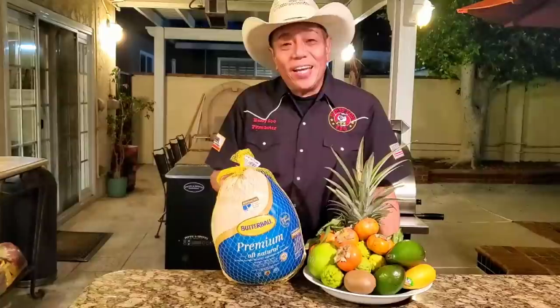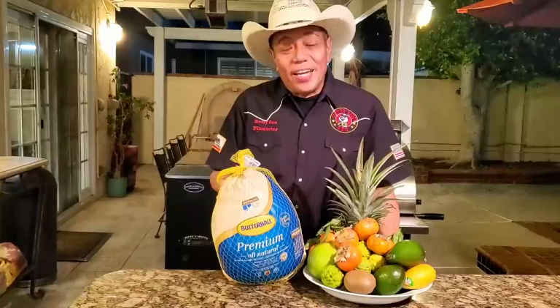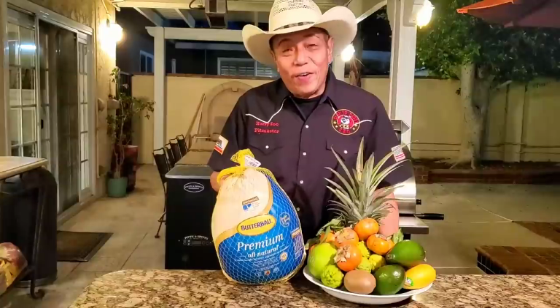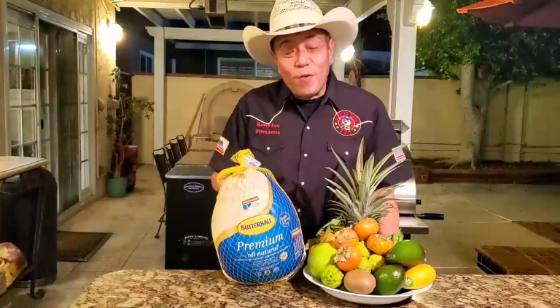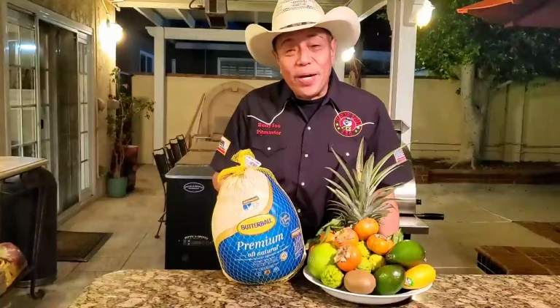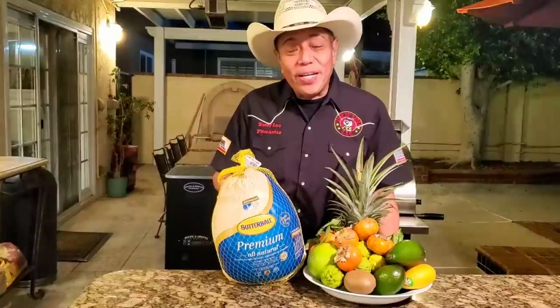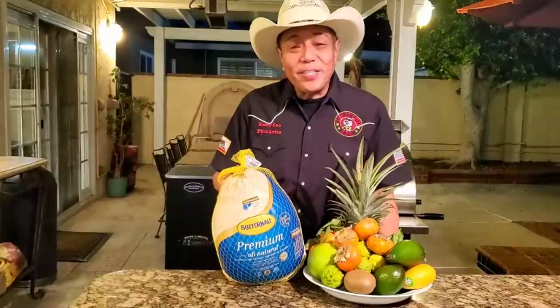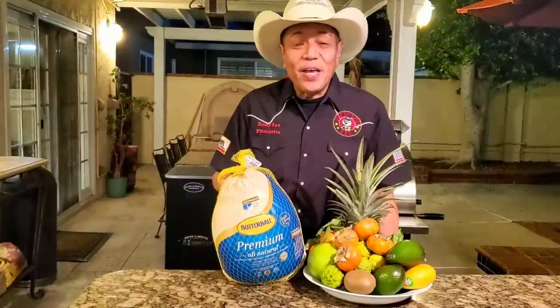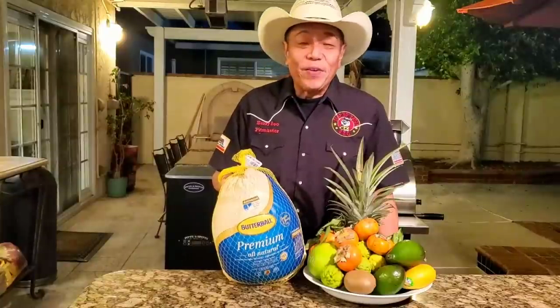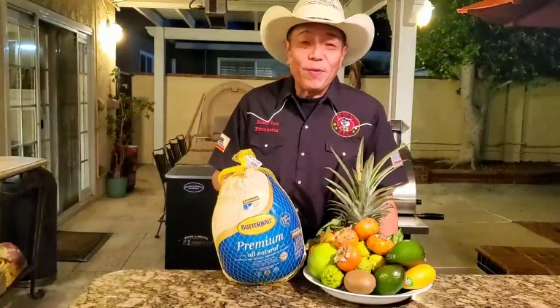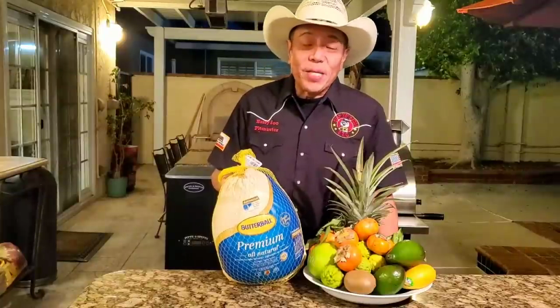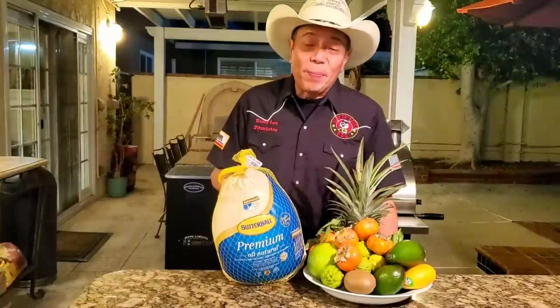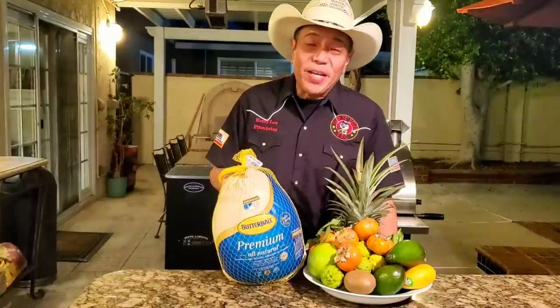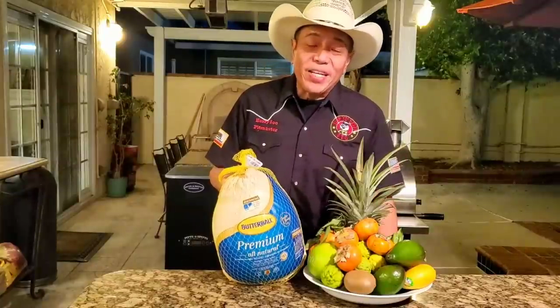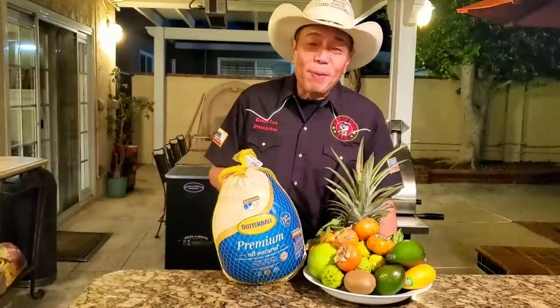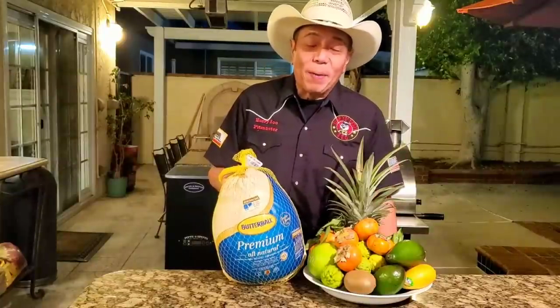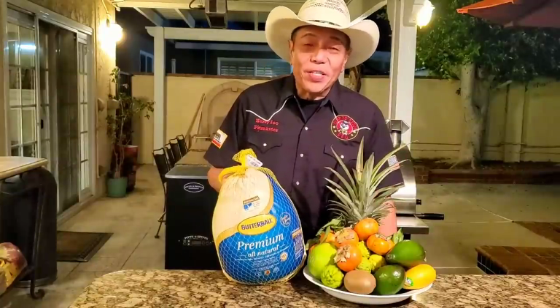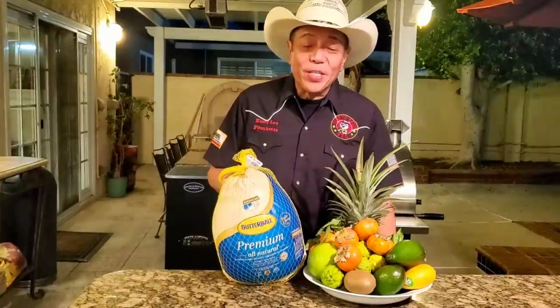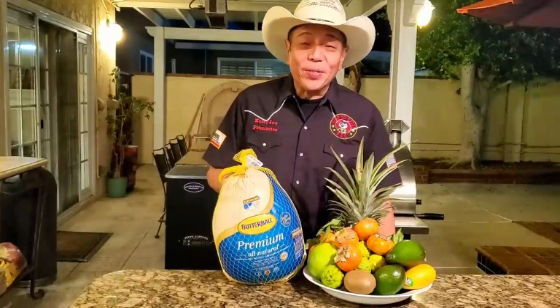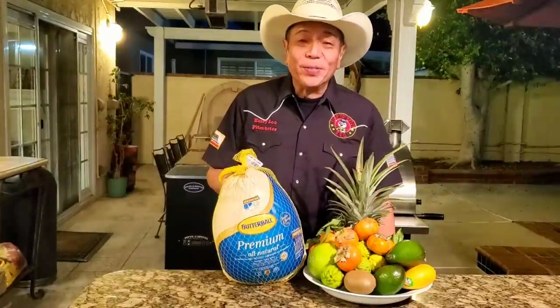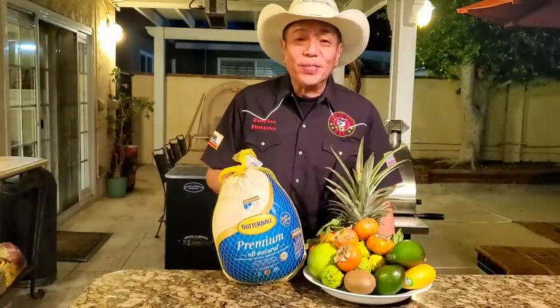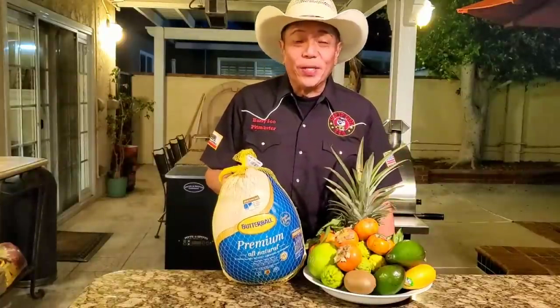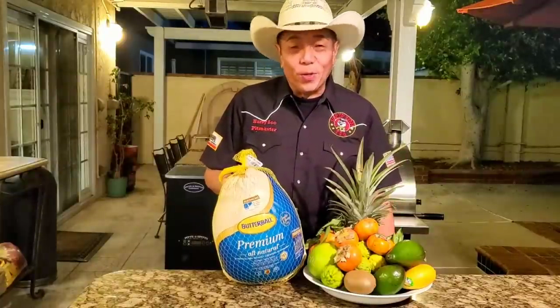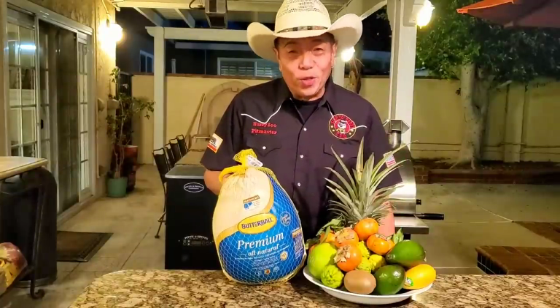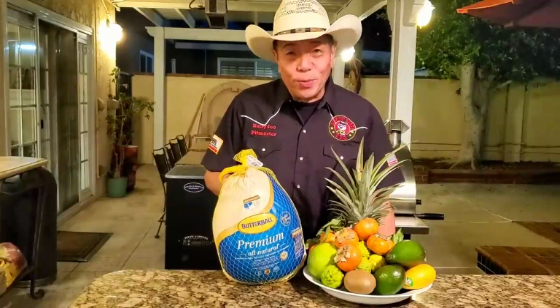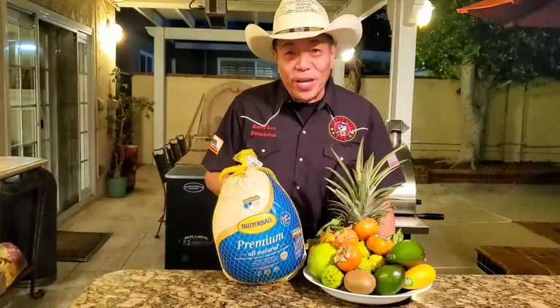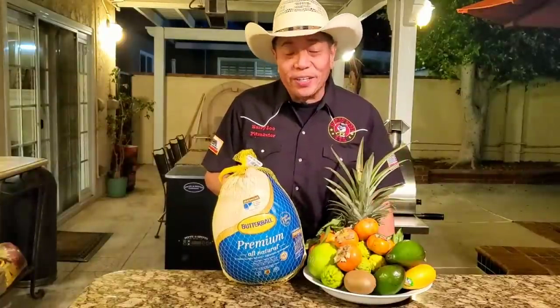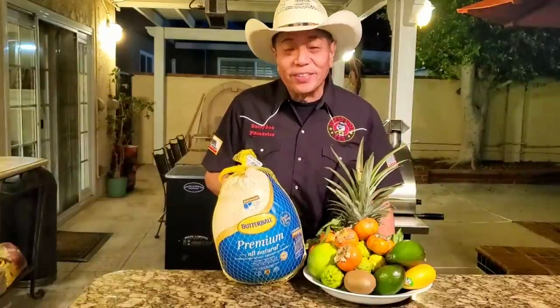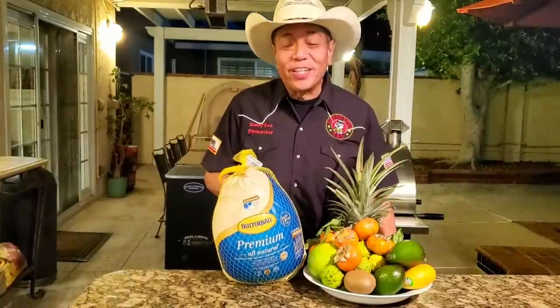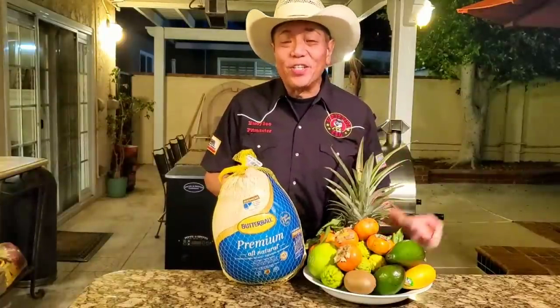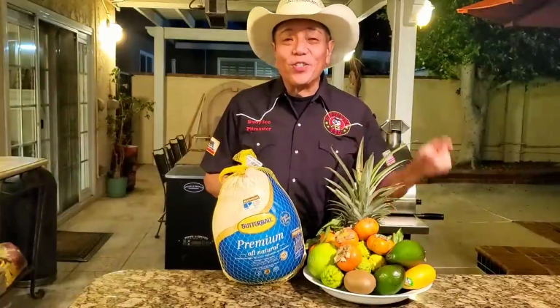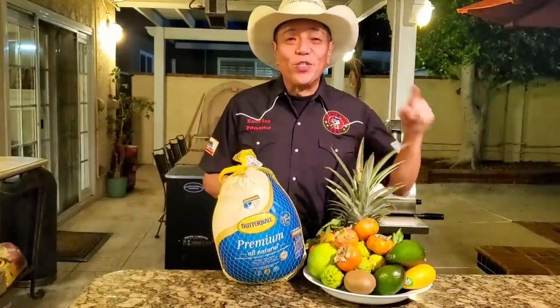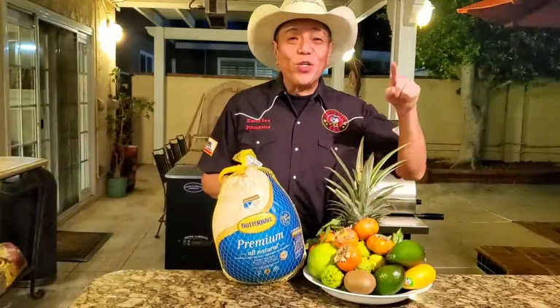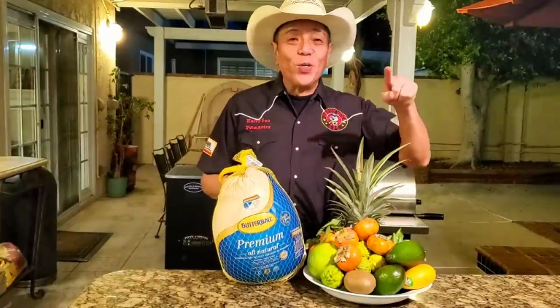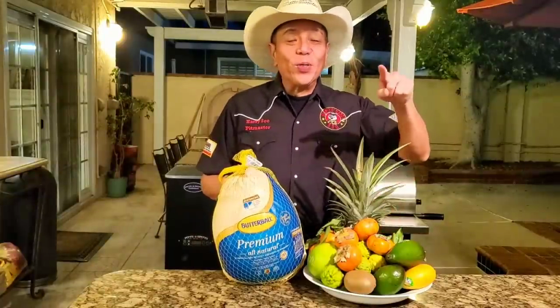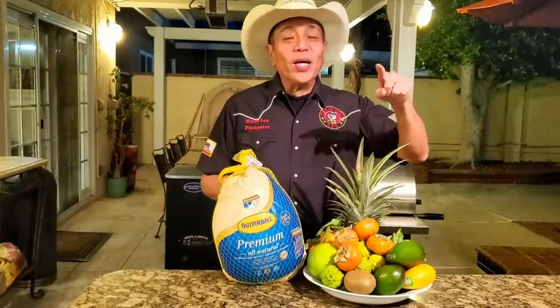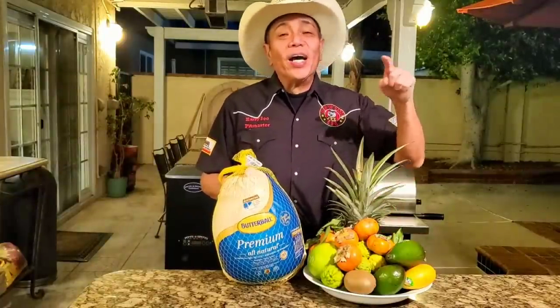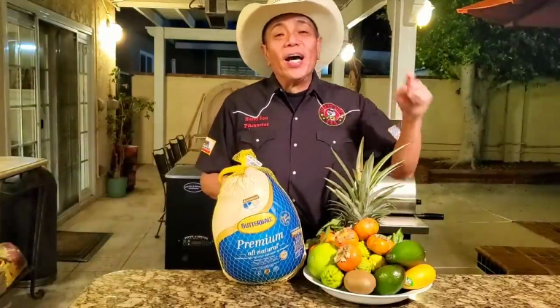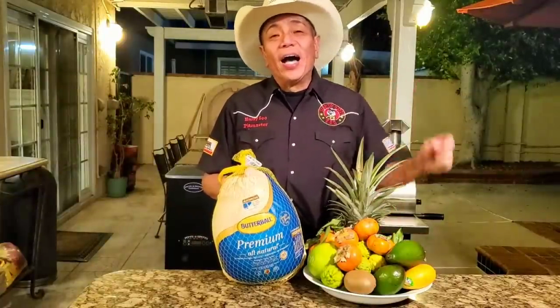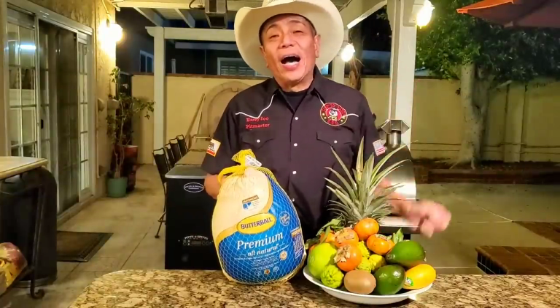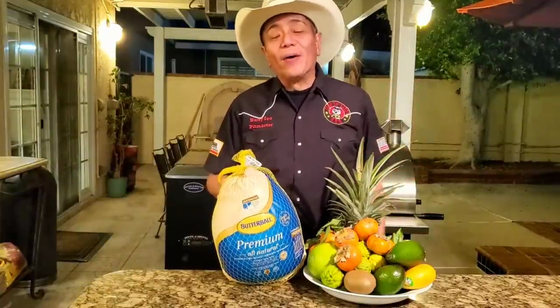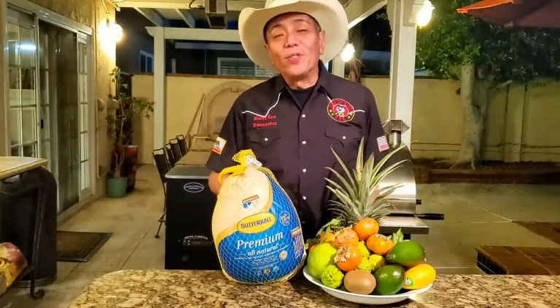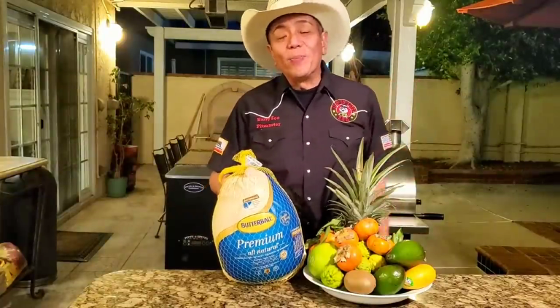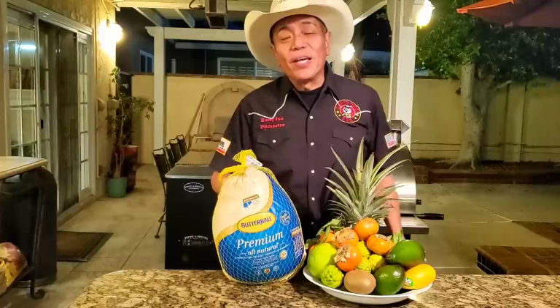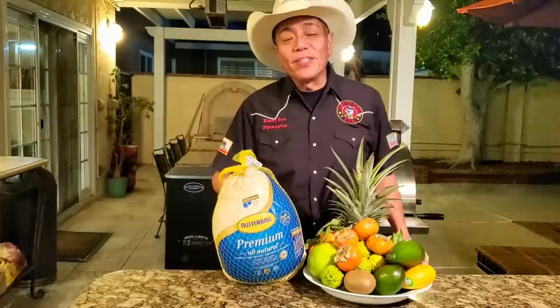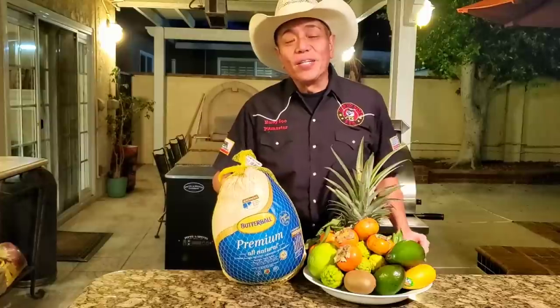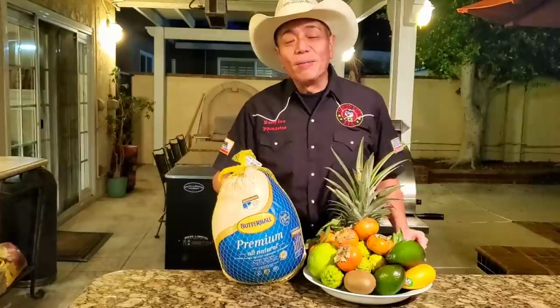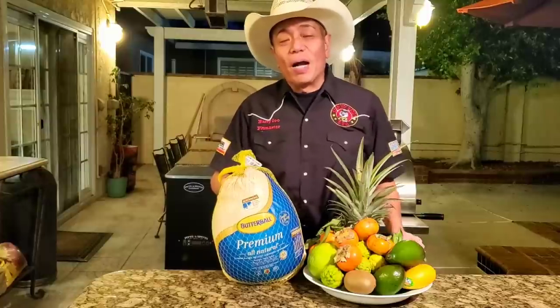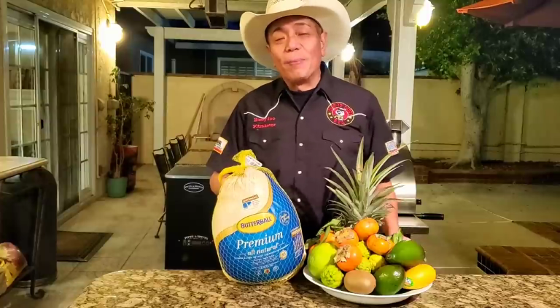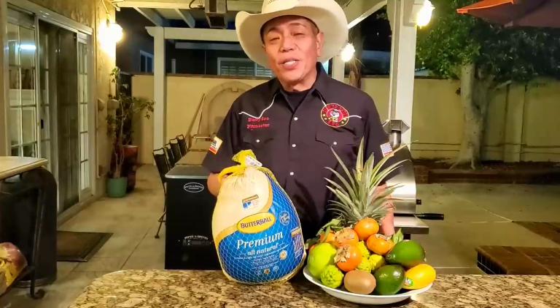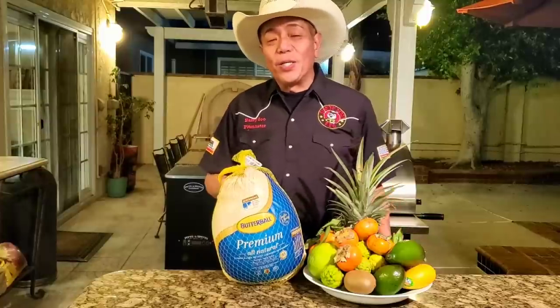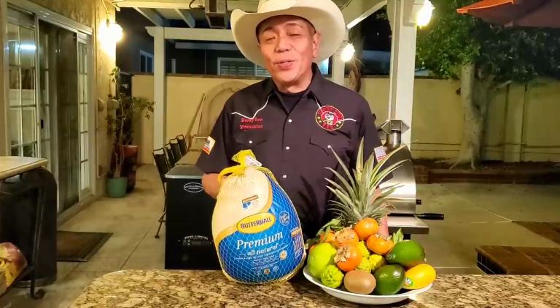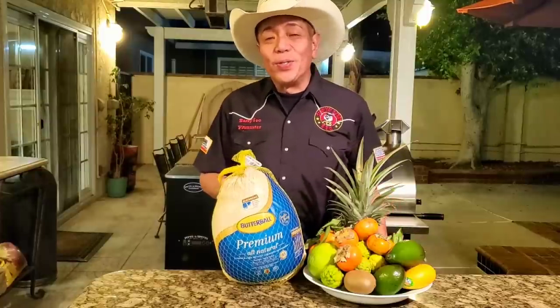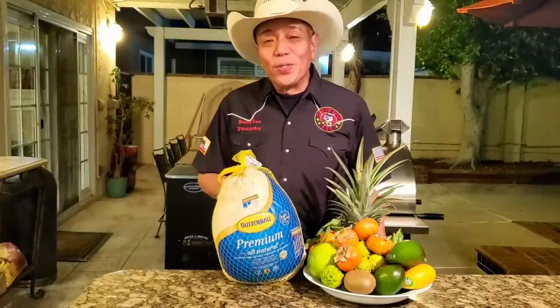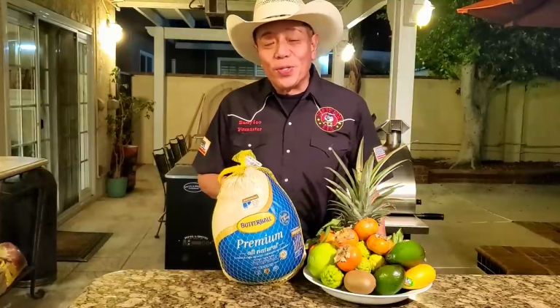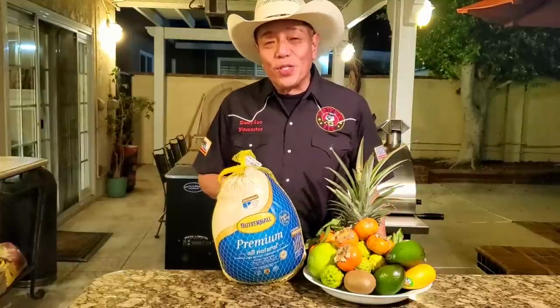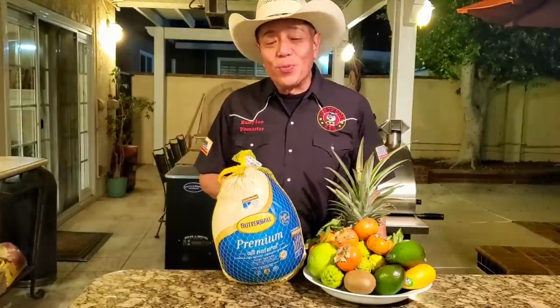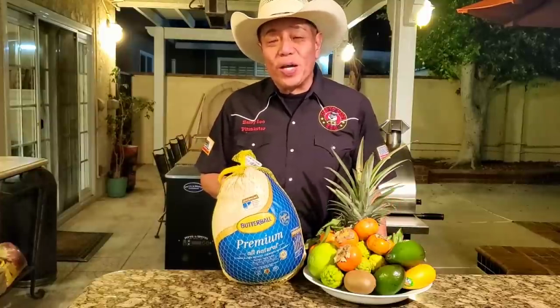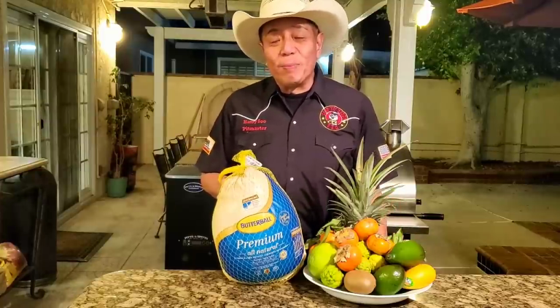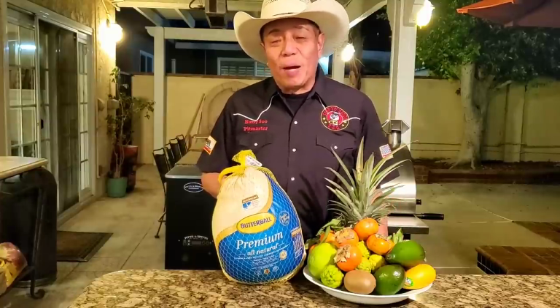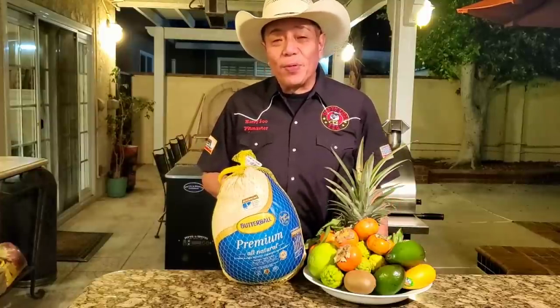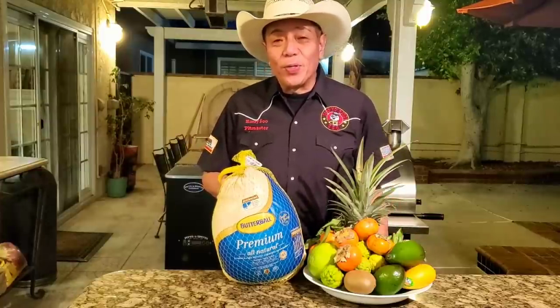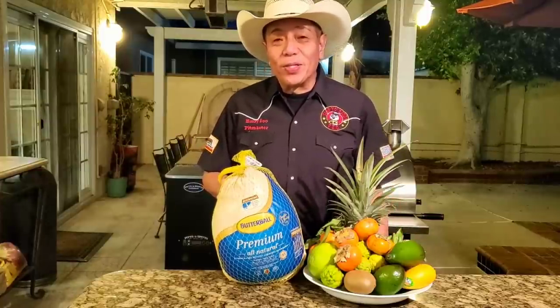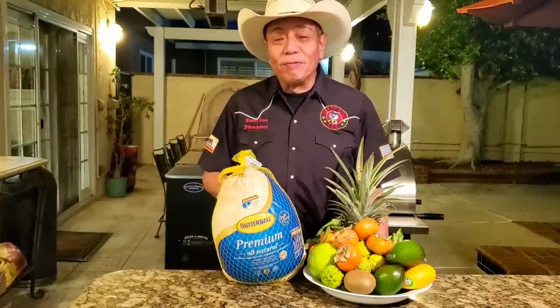Hey everybody, it's Harry Combs with Eddie BBQ, the YouTube channel that teaches you how to master barbecue so you can spread barbecue love.